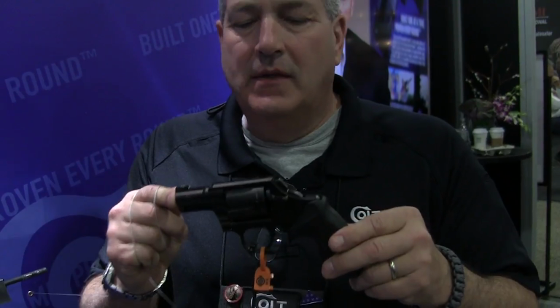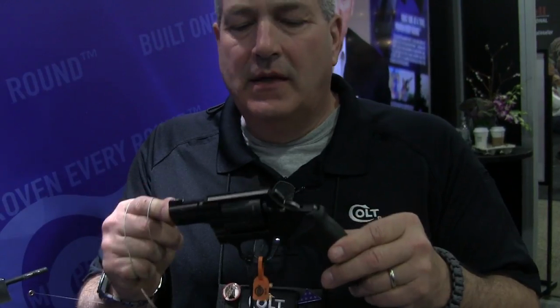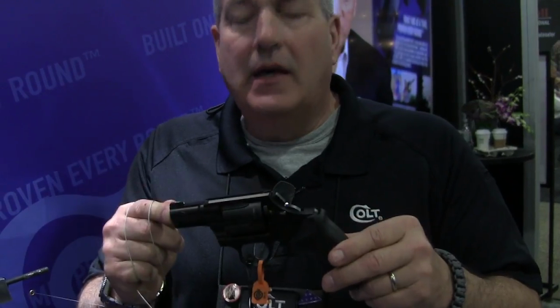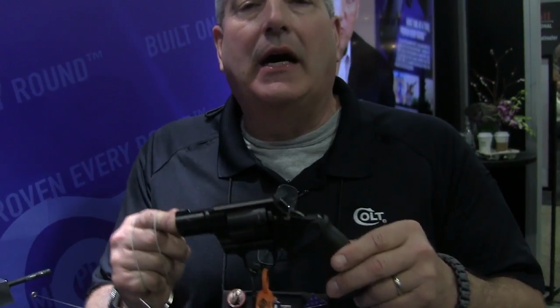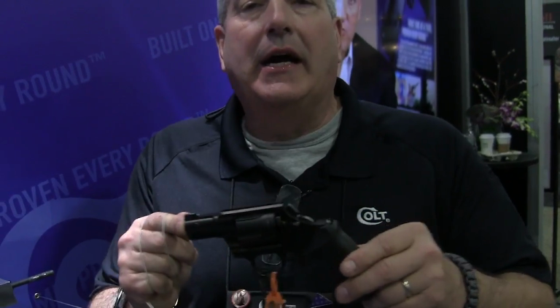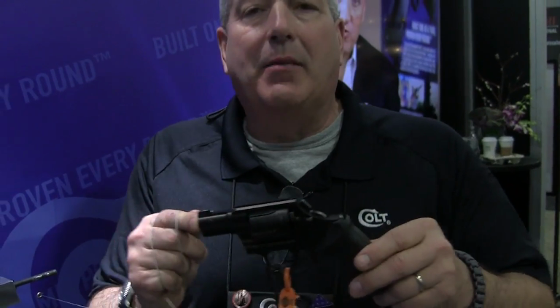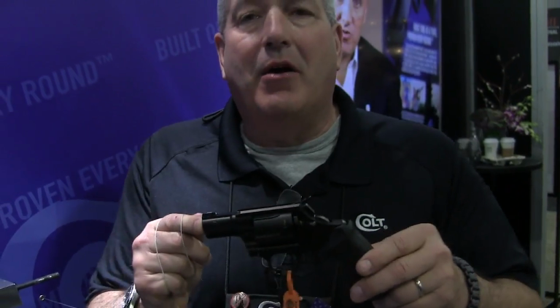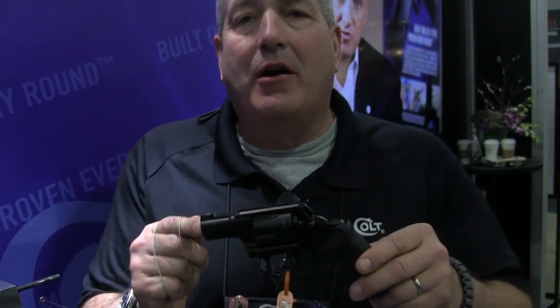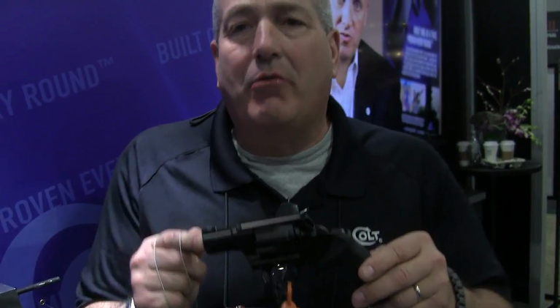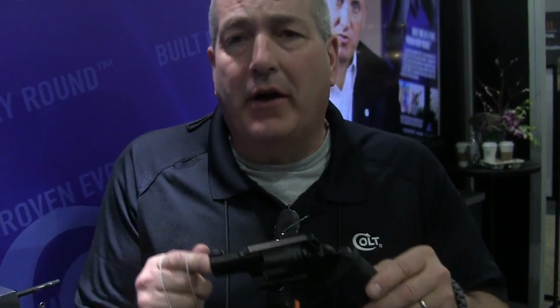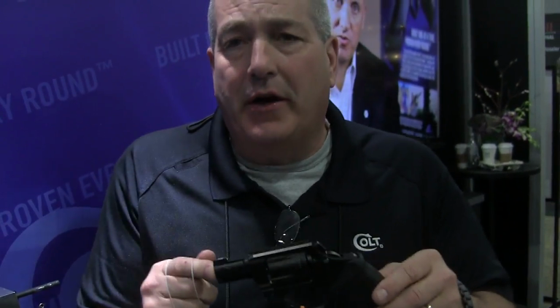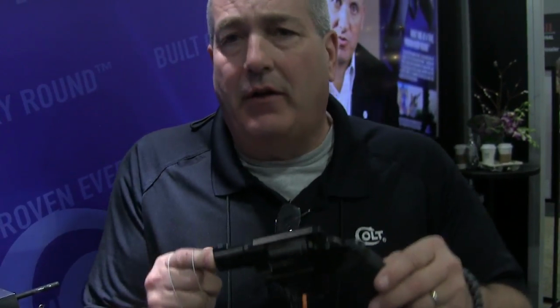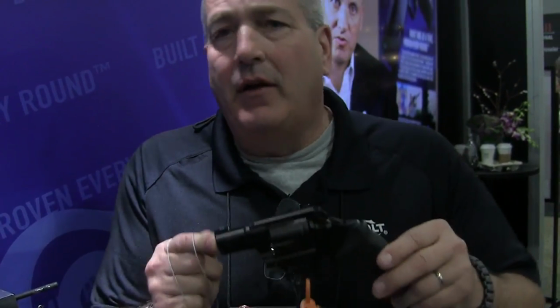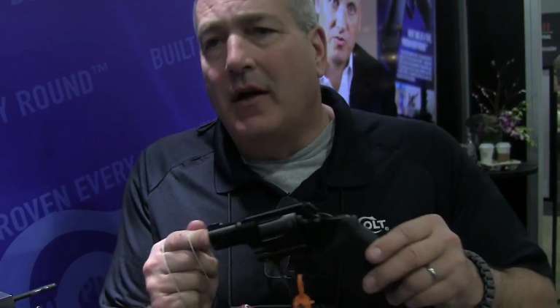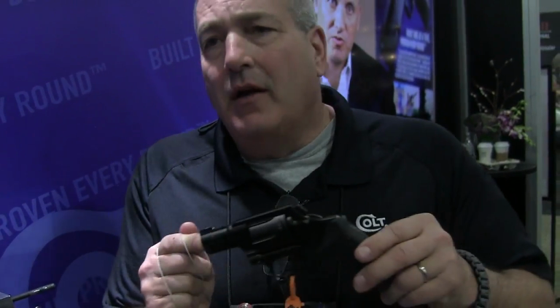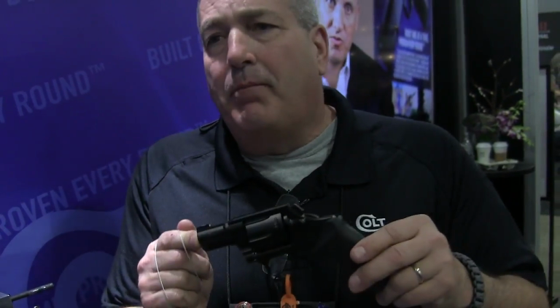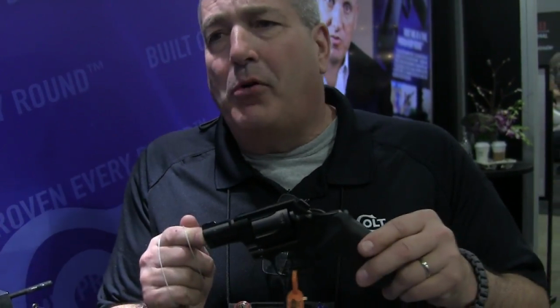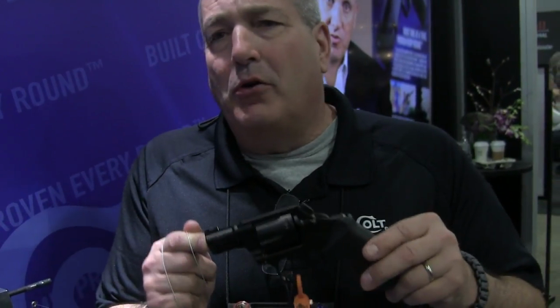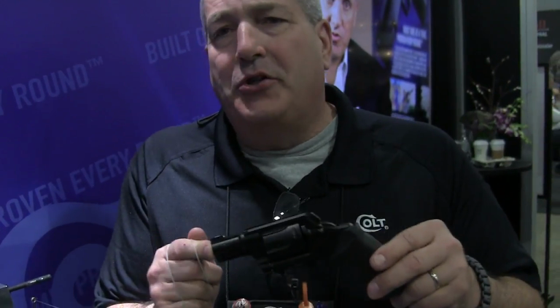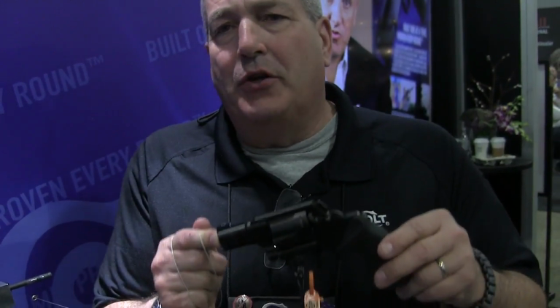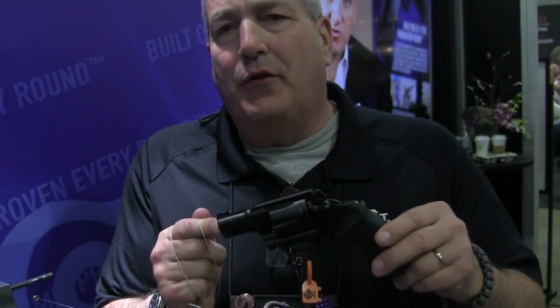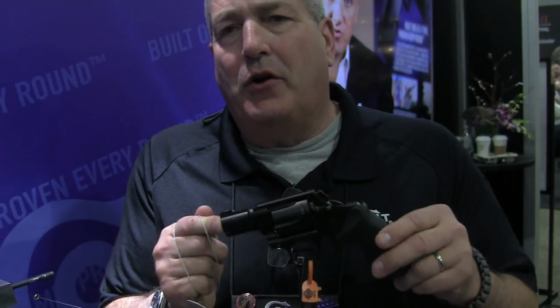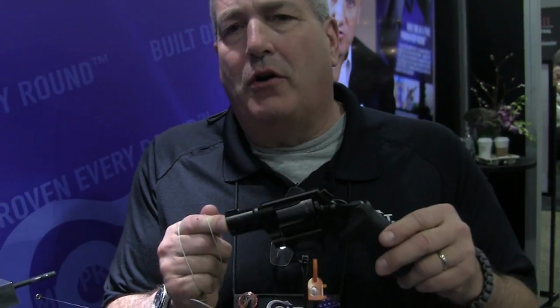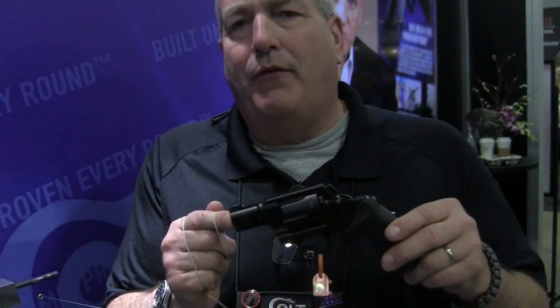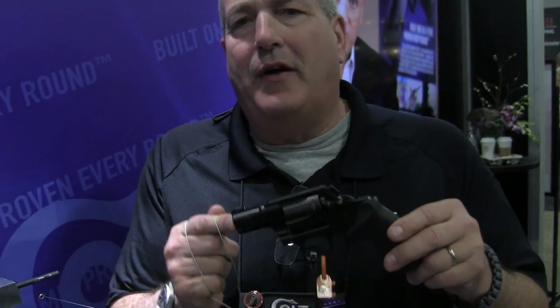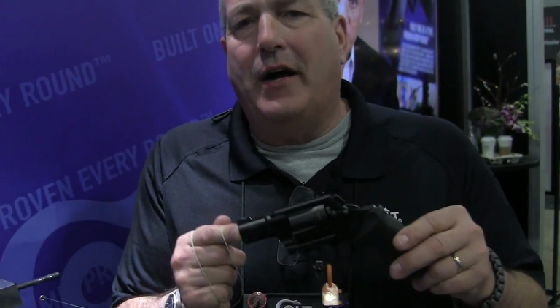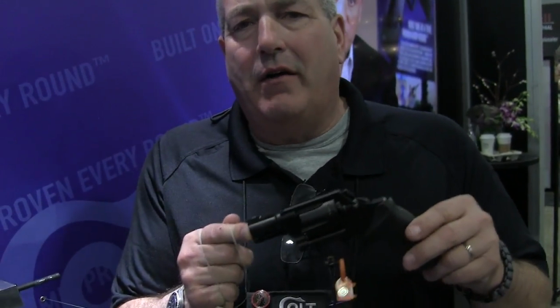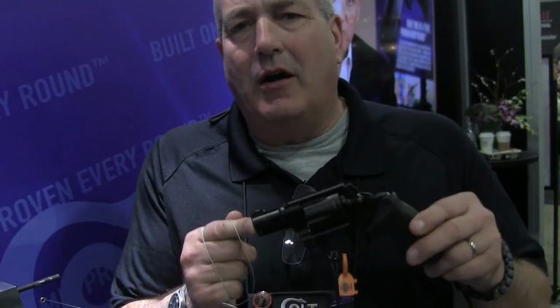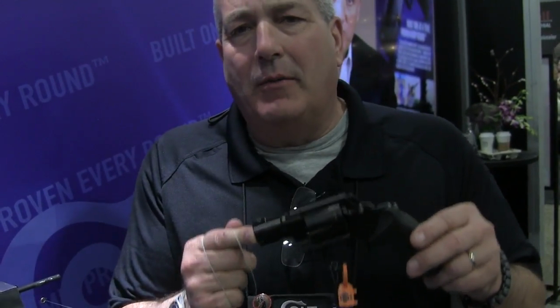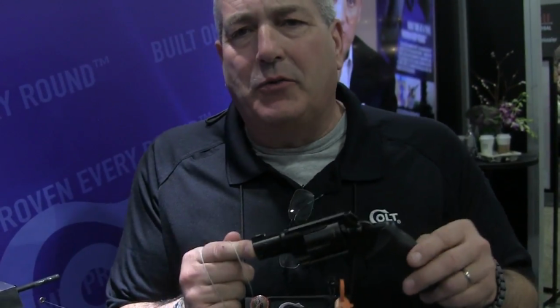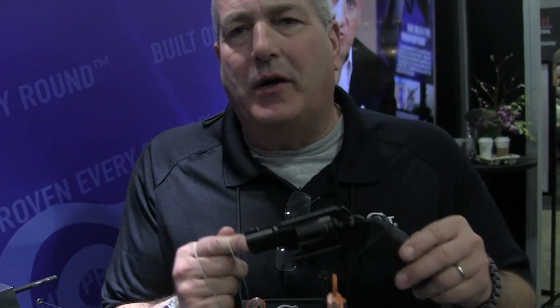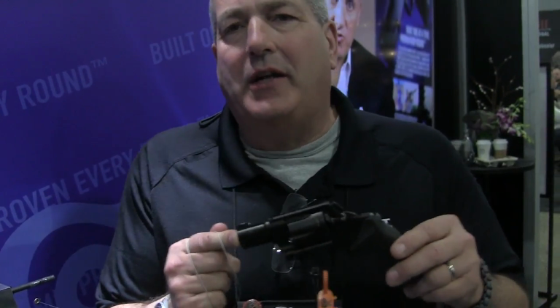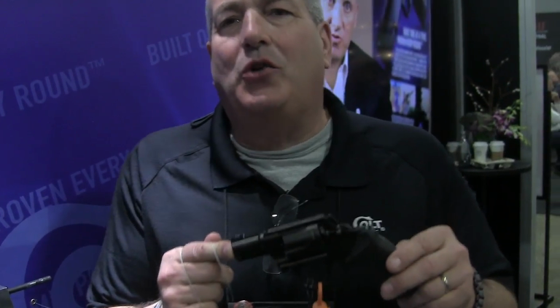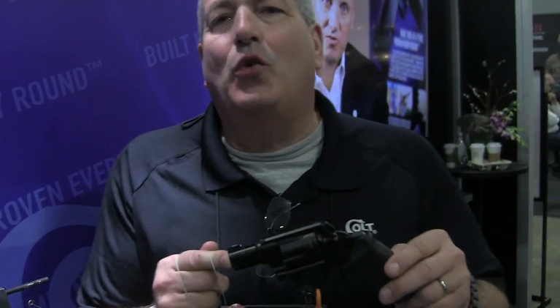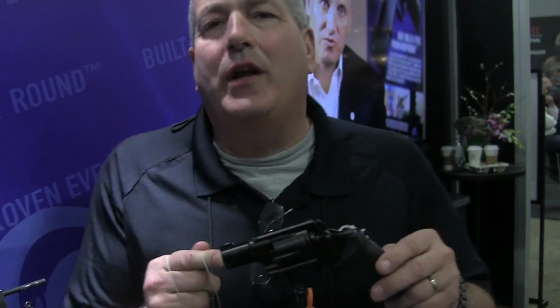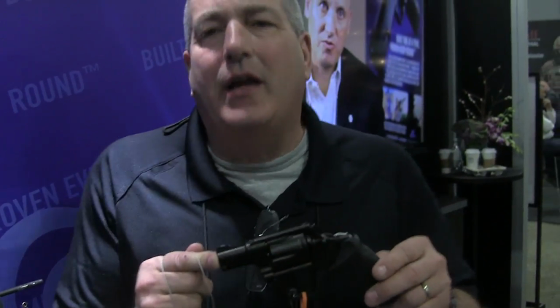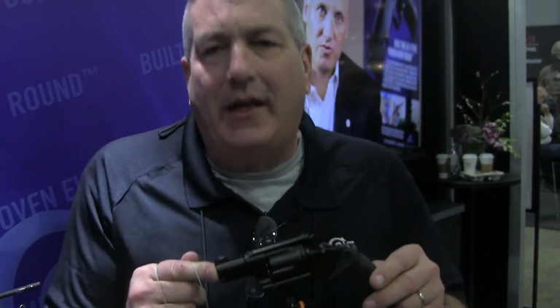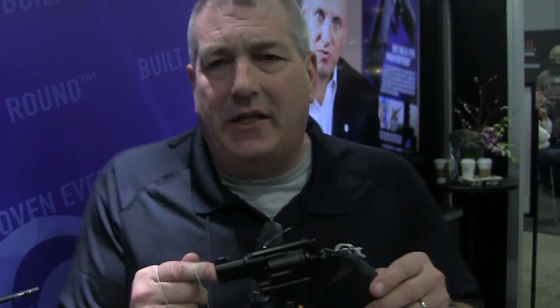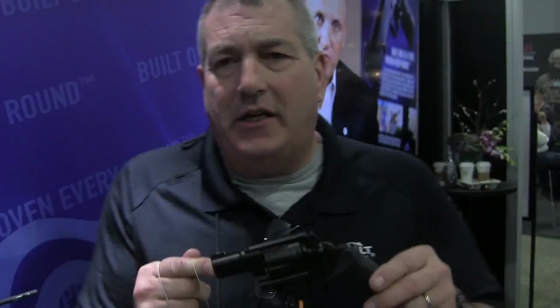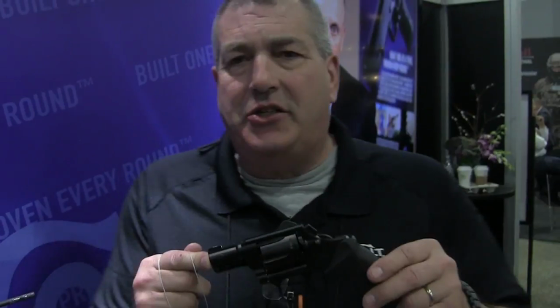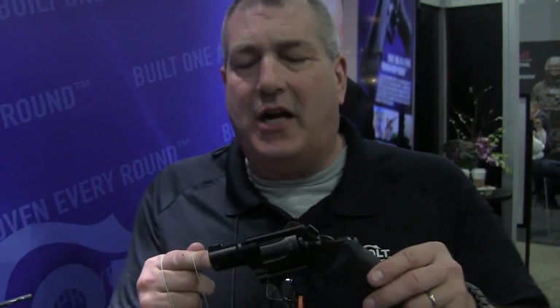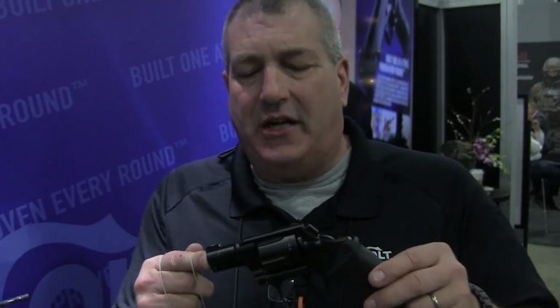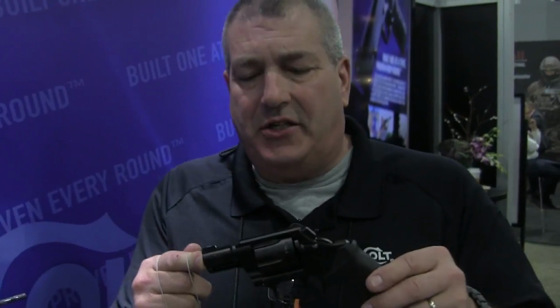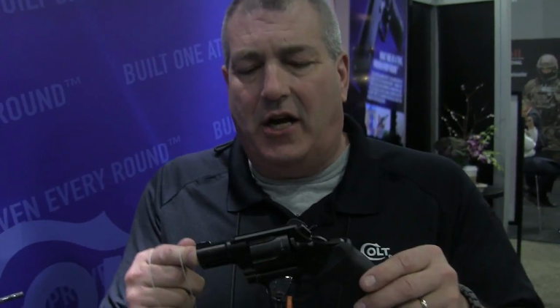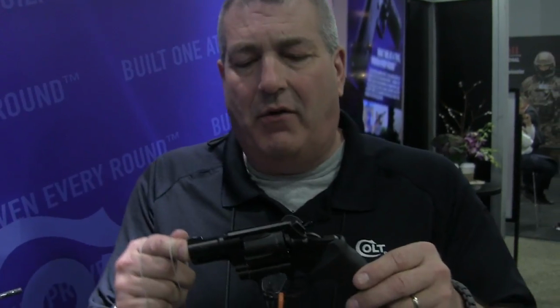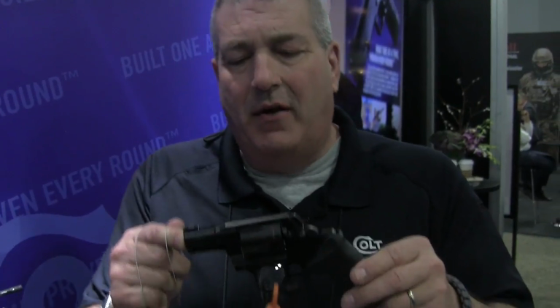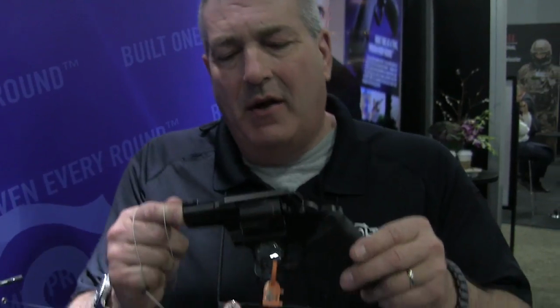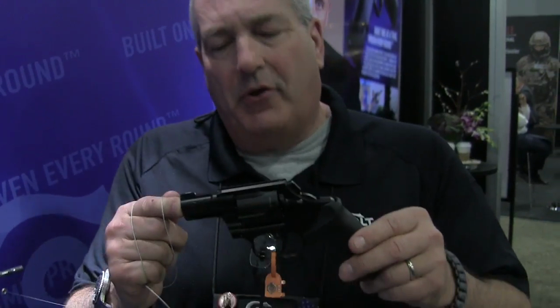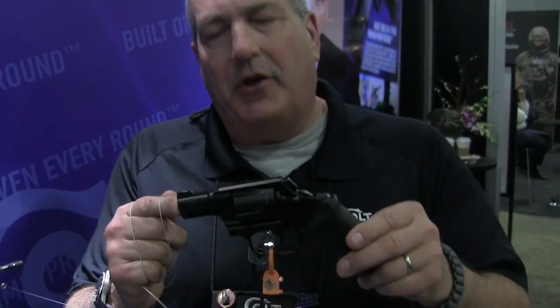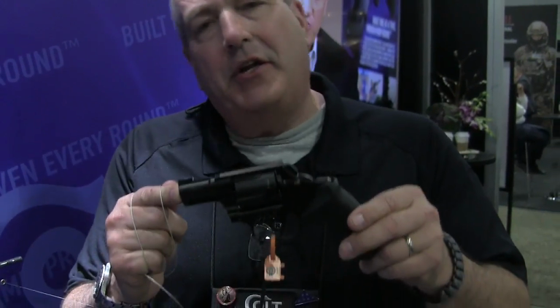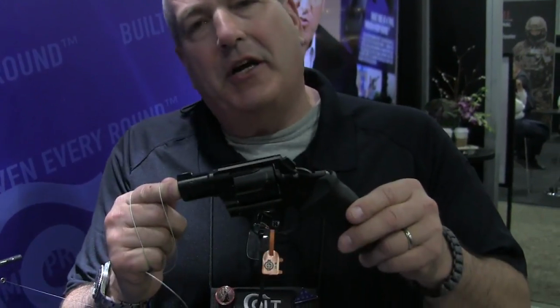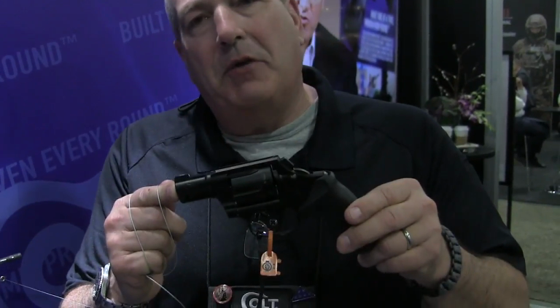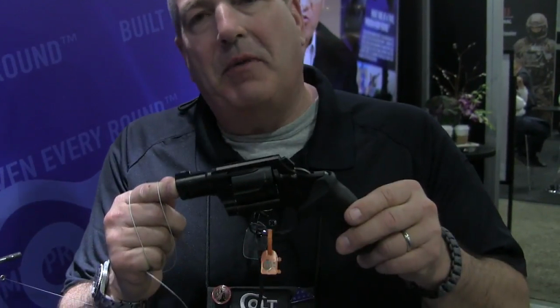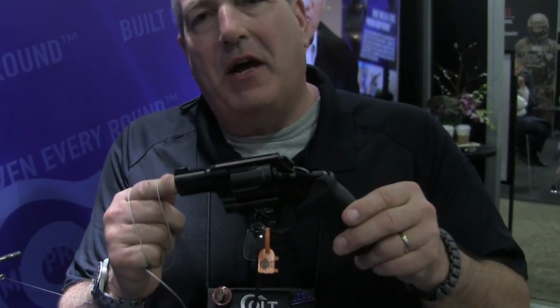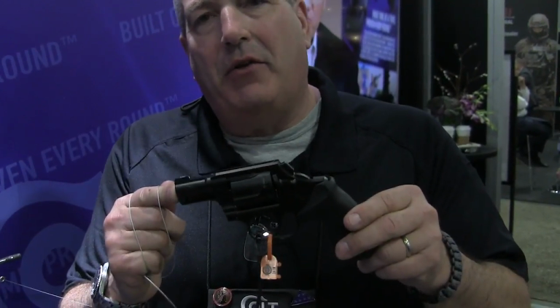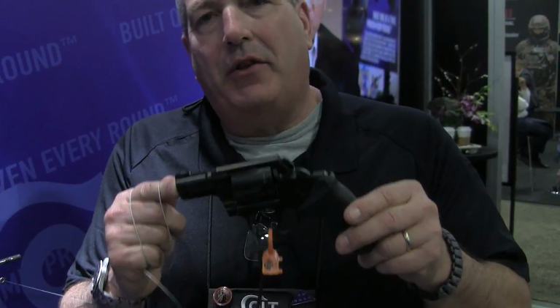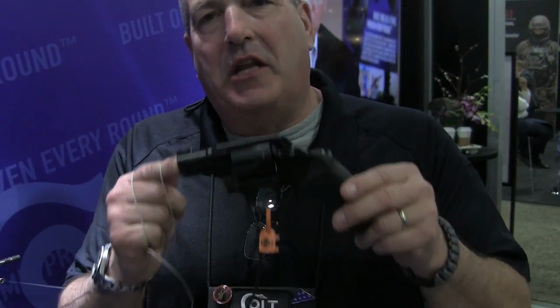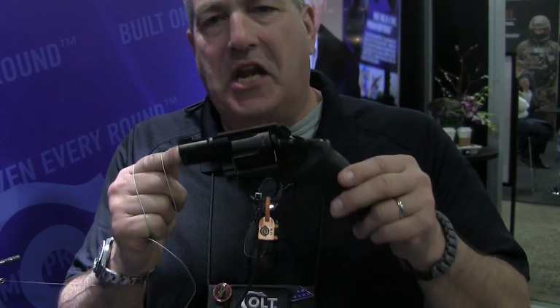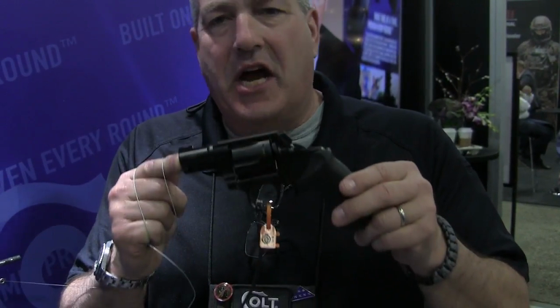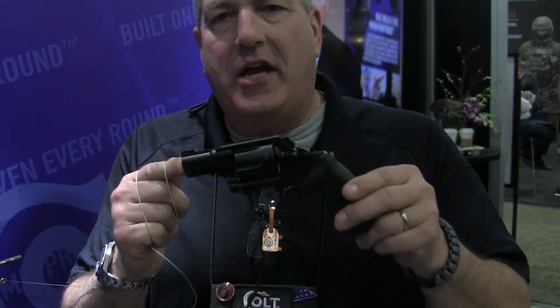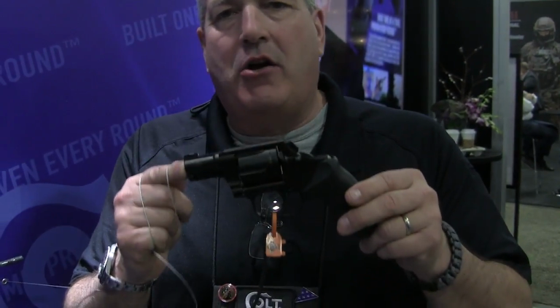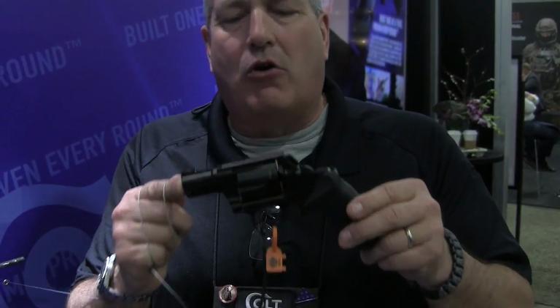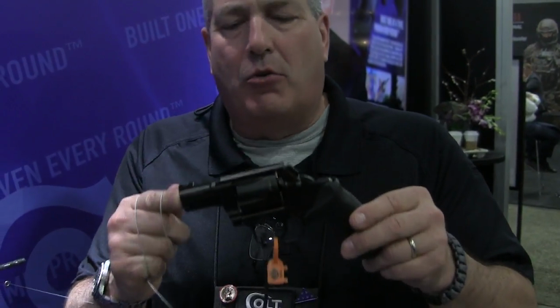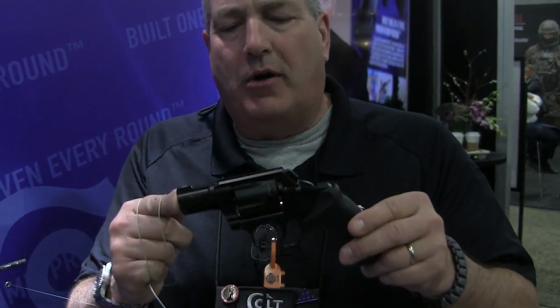Hi, I'm Mark Rattle, Pro Shooter for Cult Firearms. We're at the 2018 SHOT Show, and we're going to talk about the Nite Cobra.